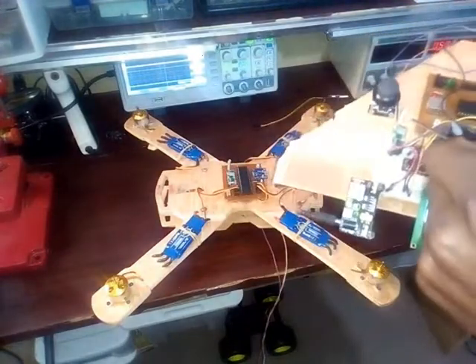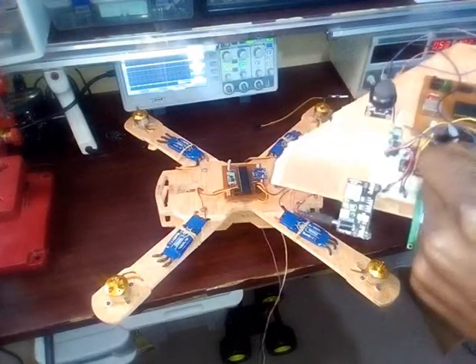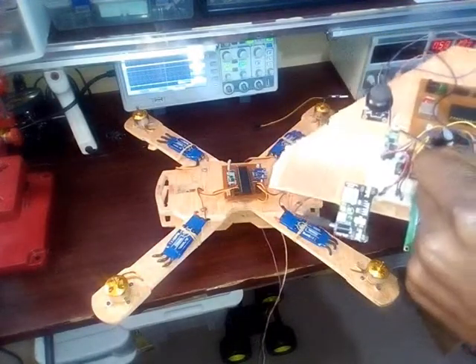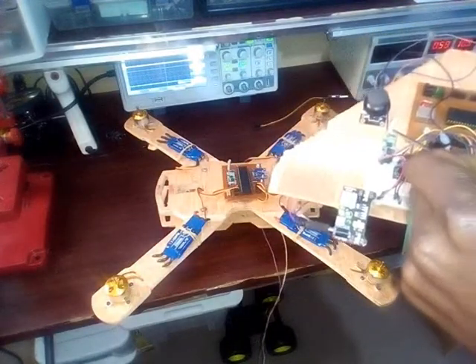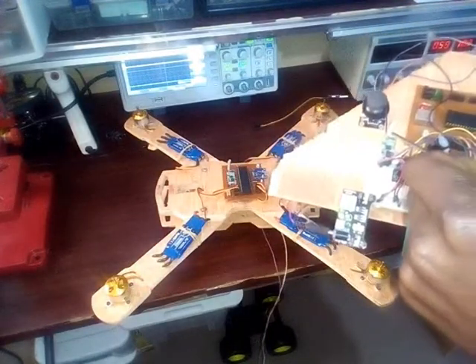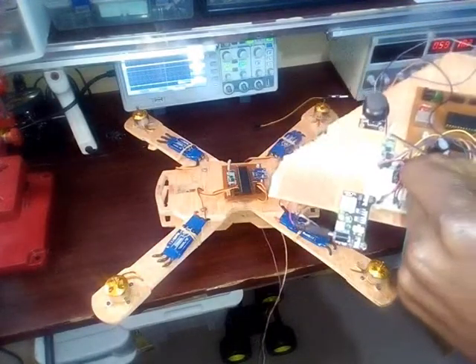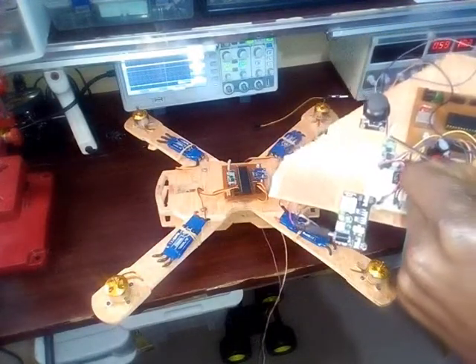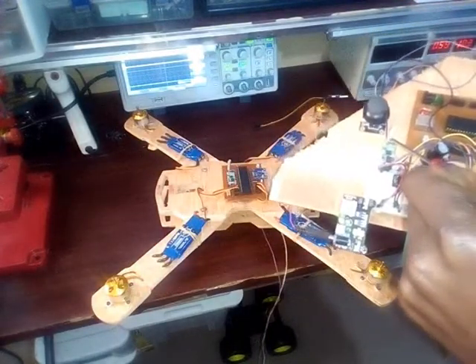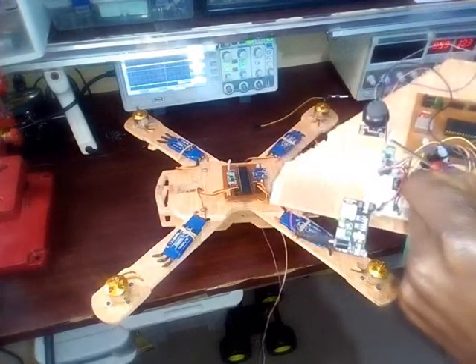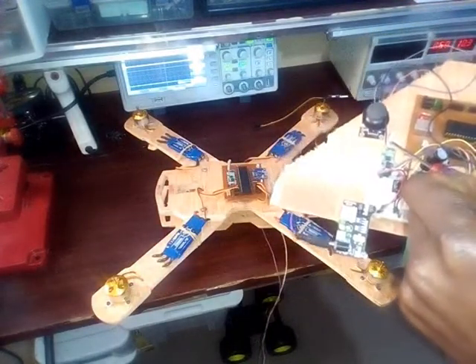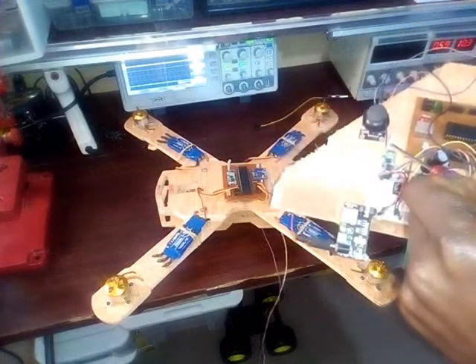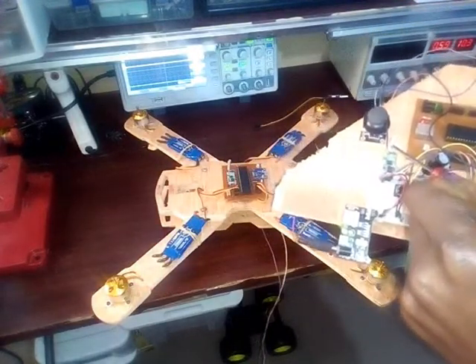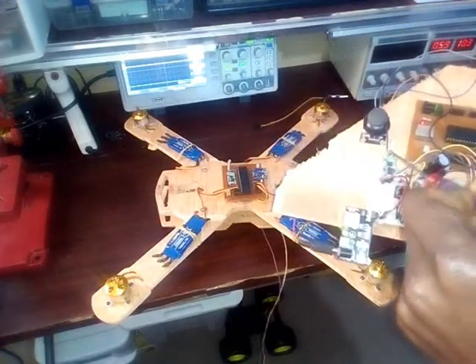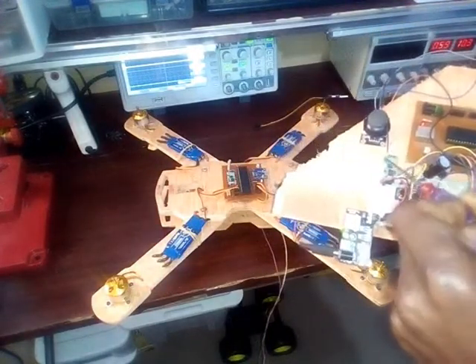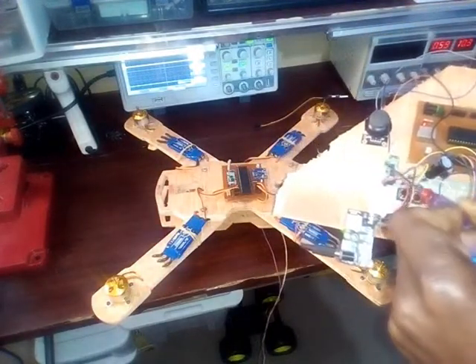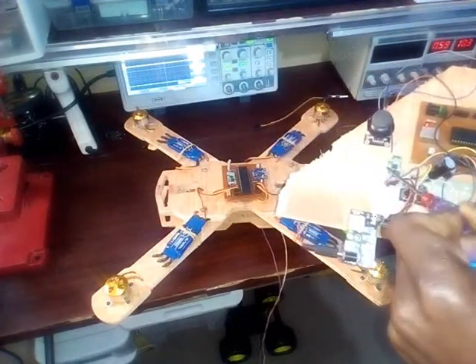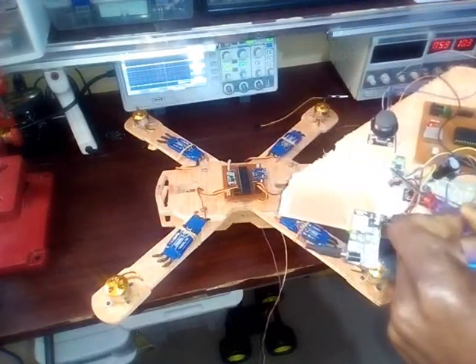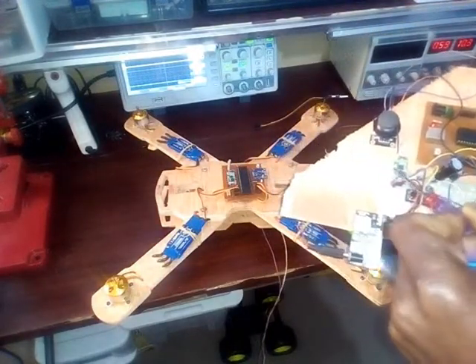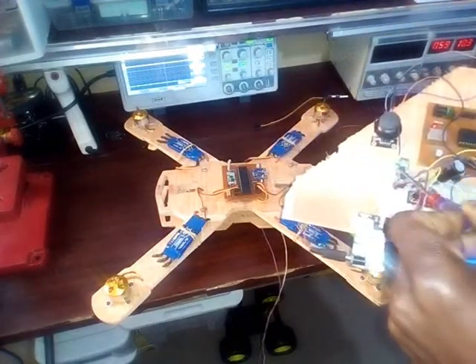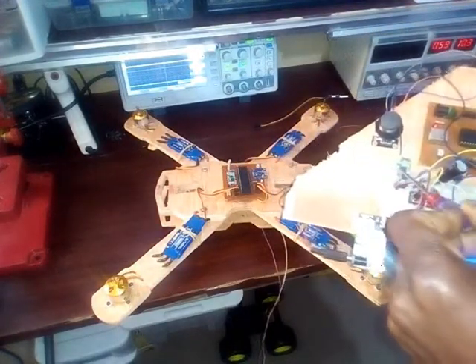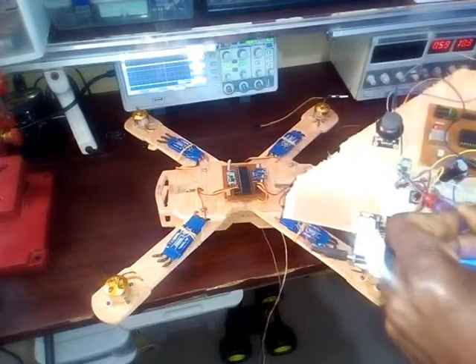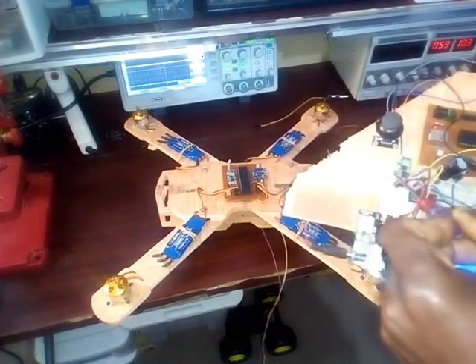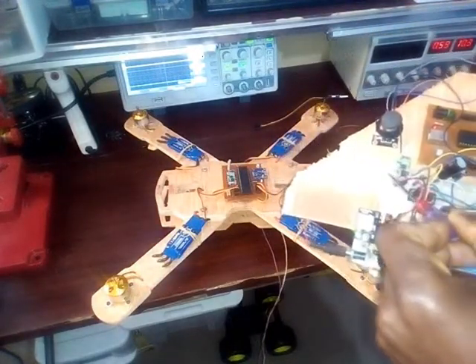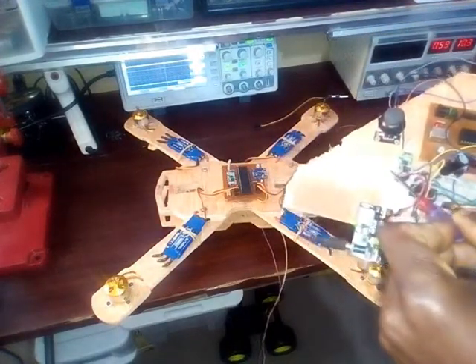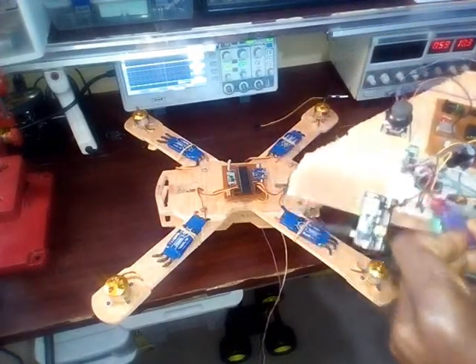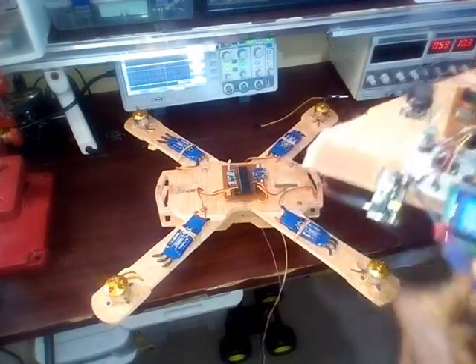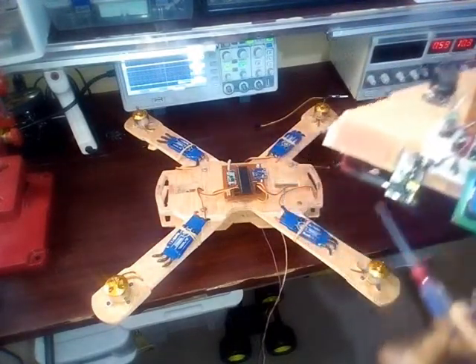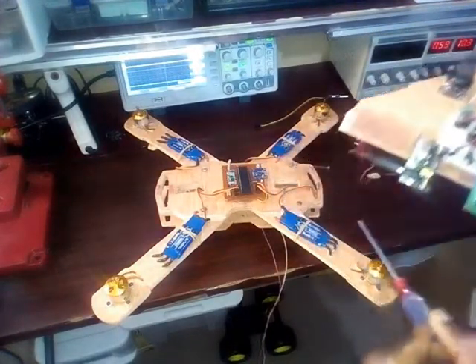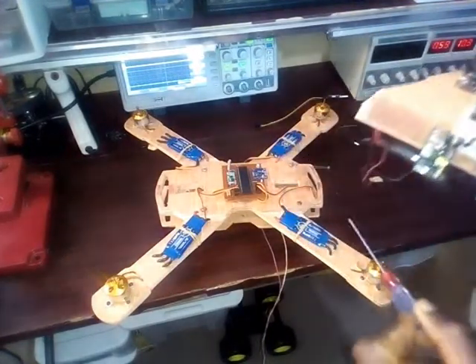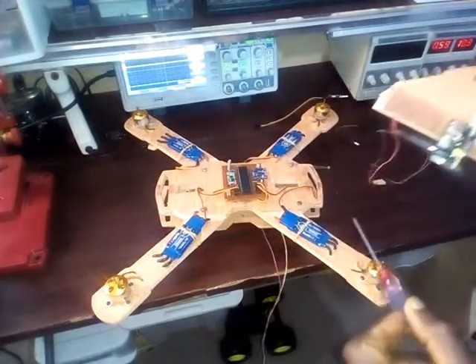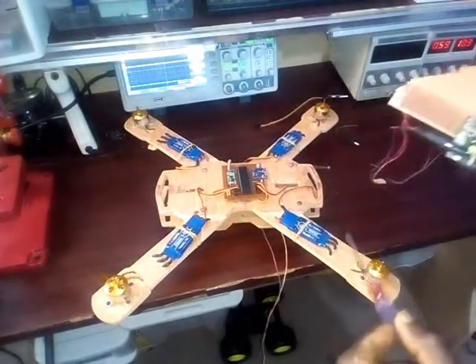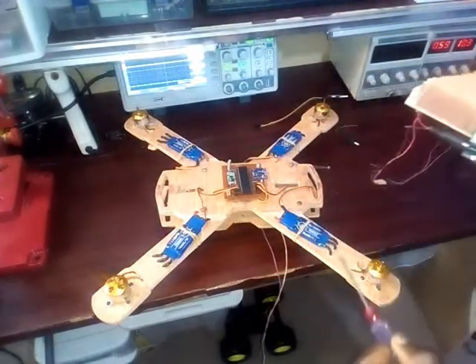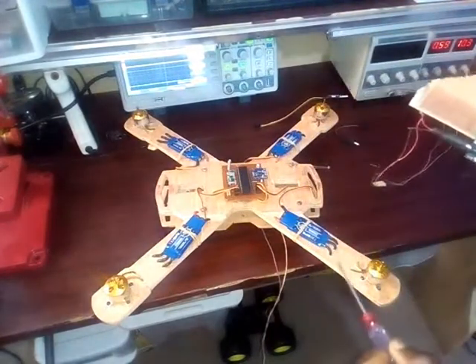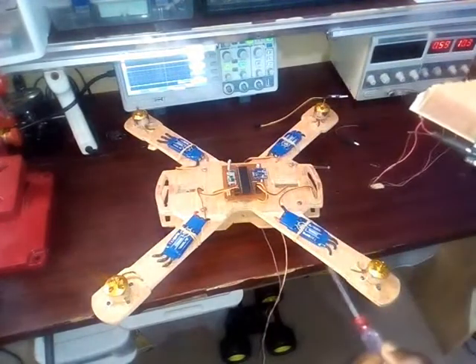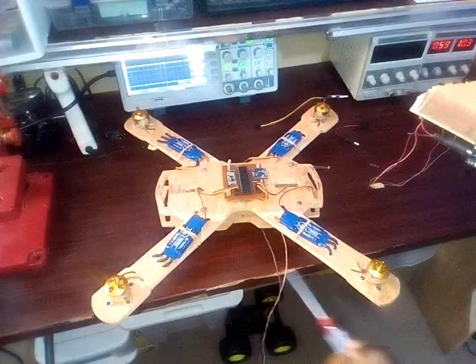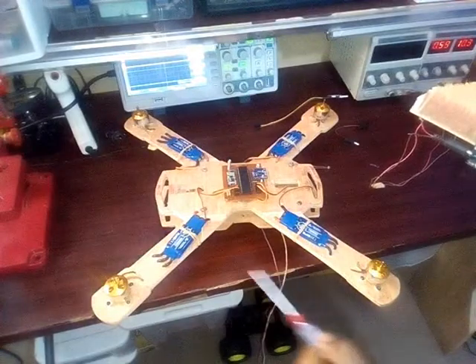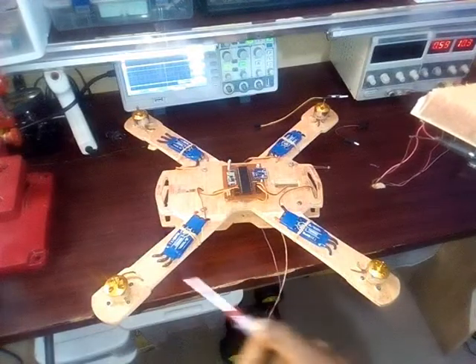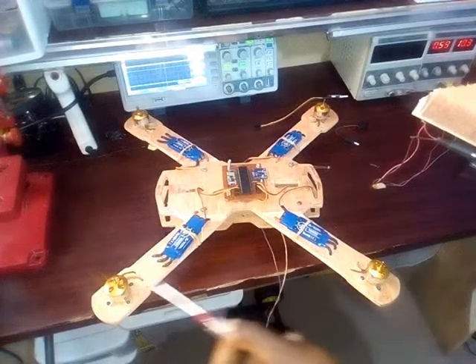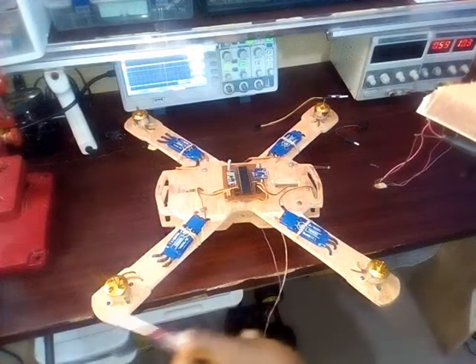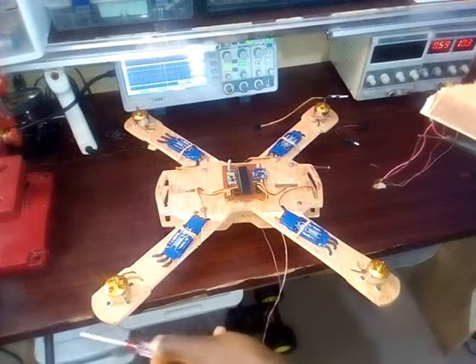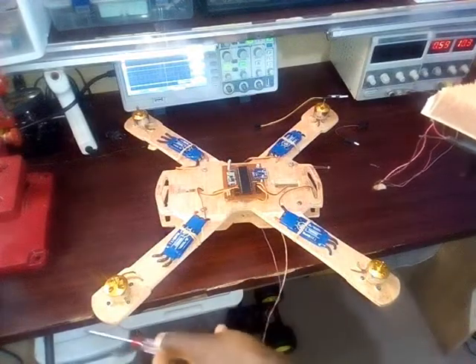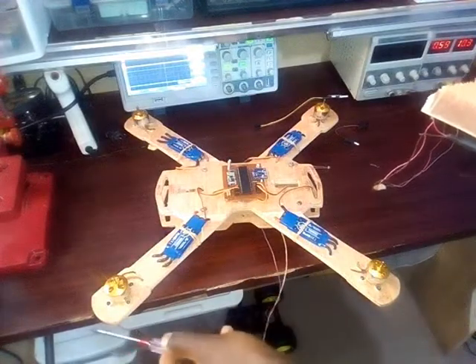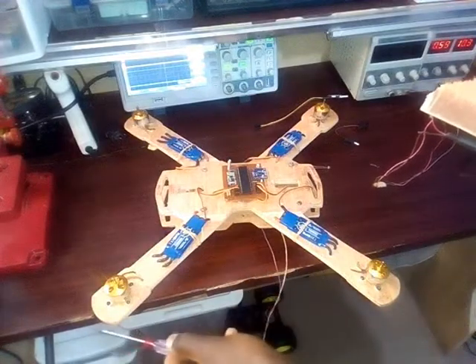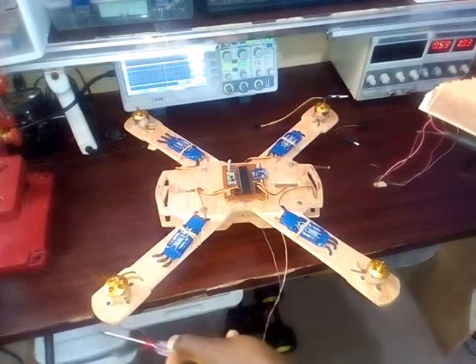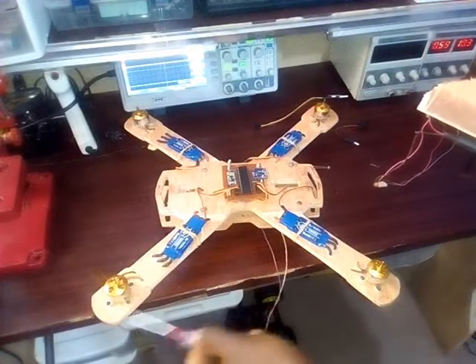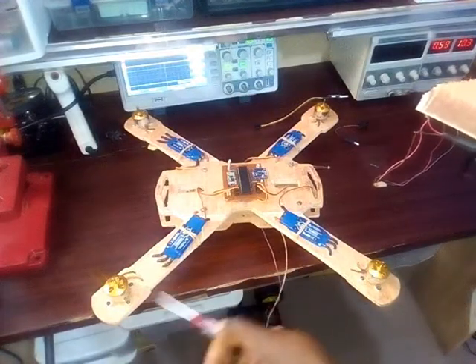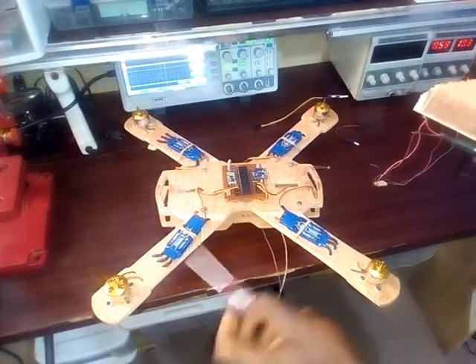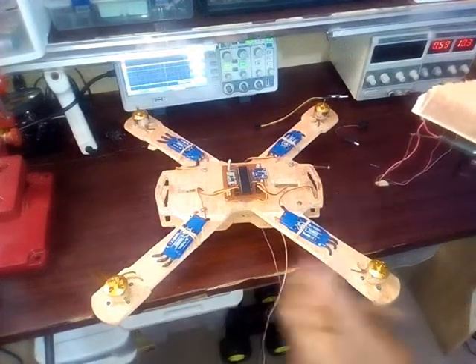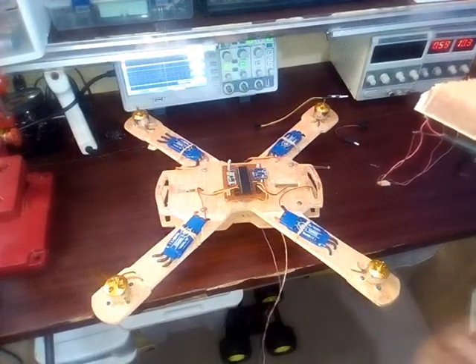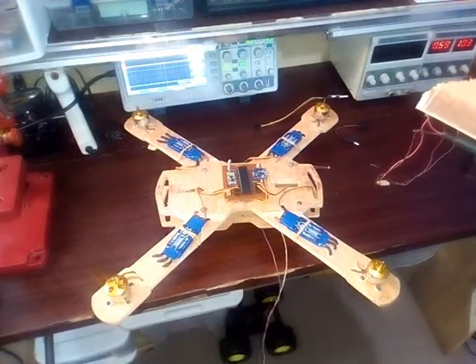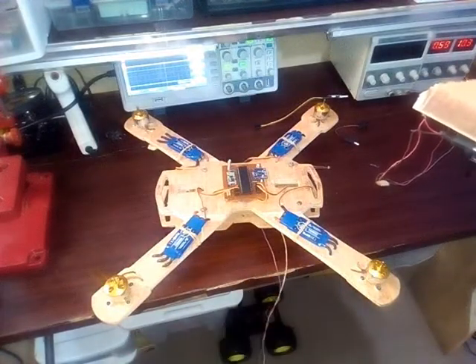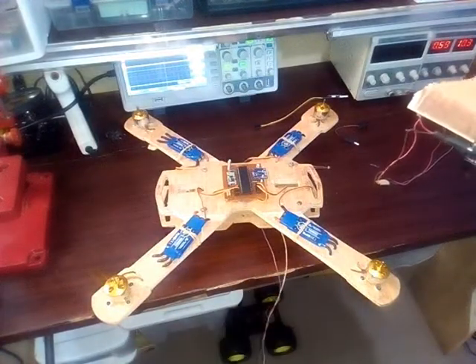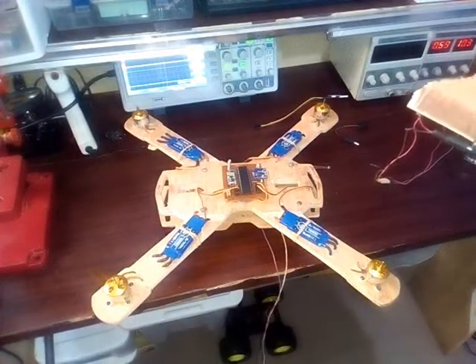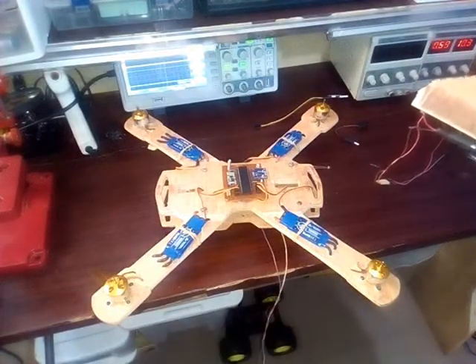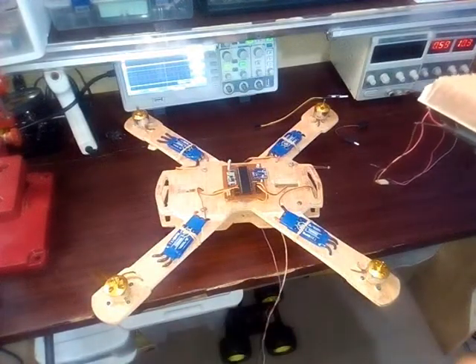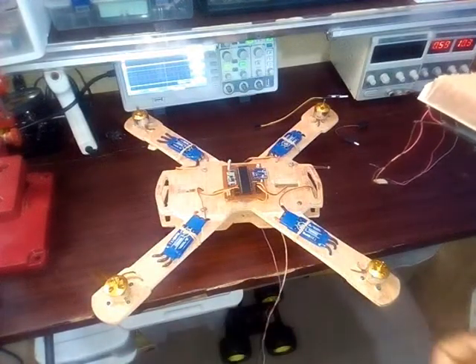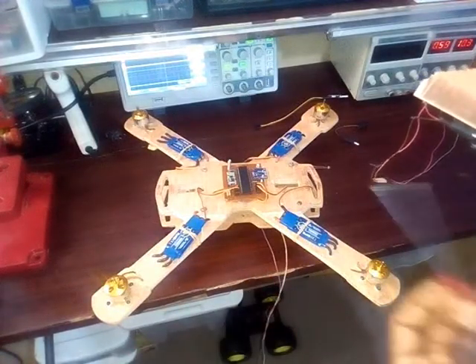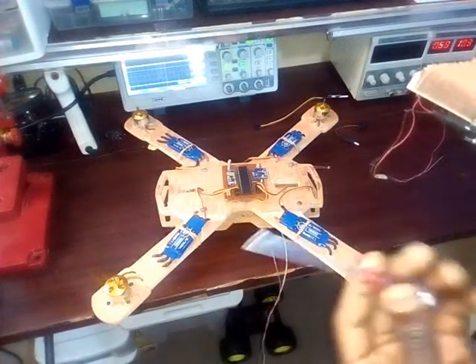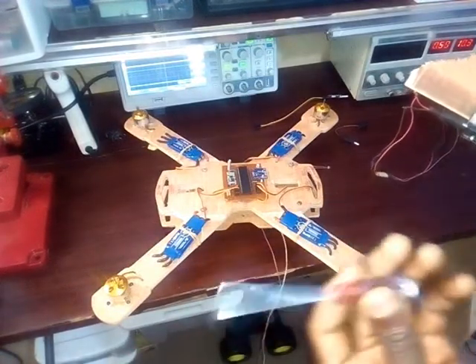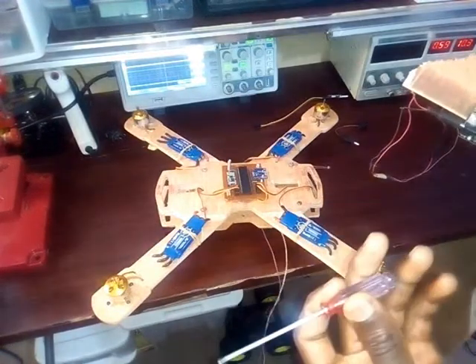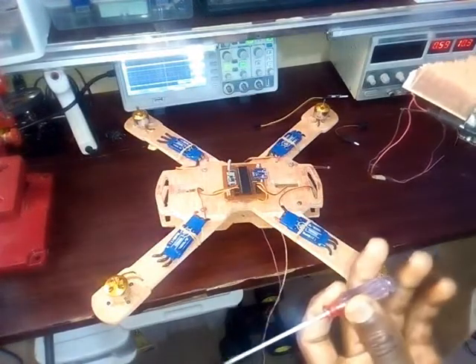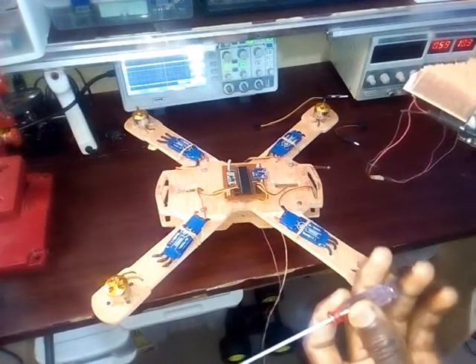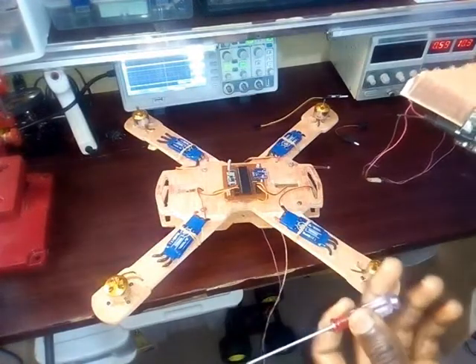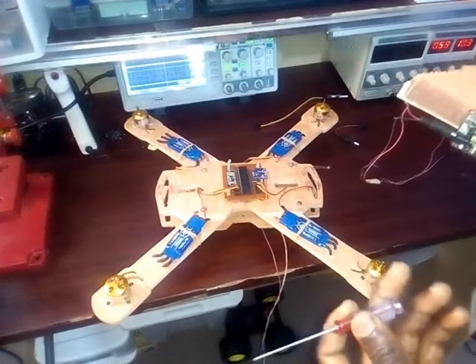This is my HC12 radio module — this is it over here. And this is my frame; I made my frame myself with my CNC machine.